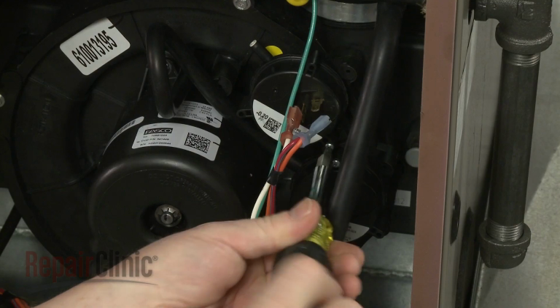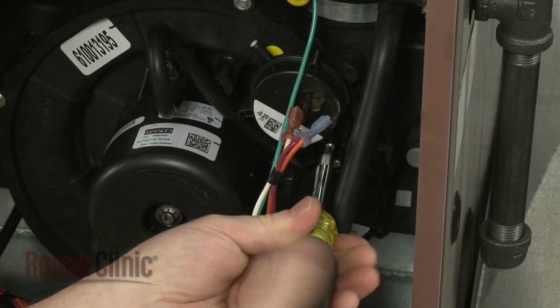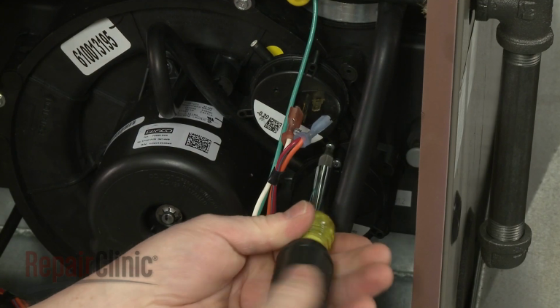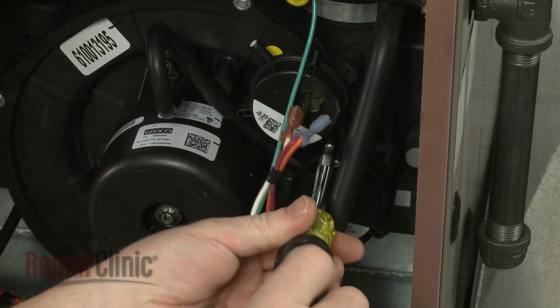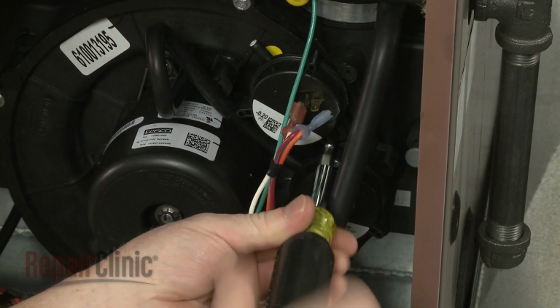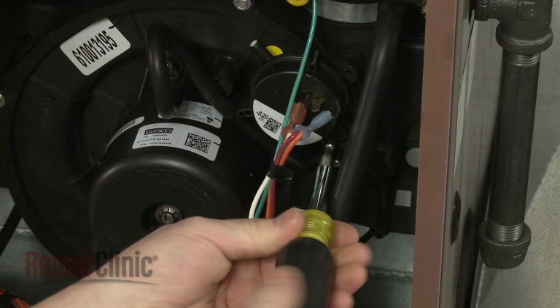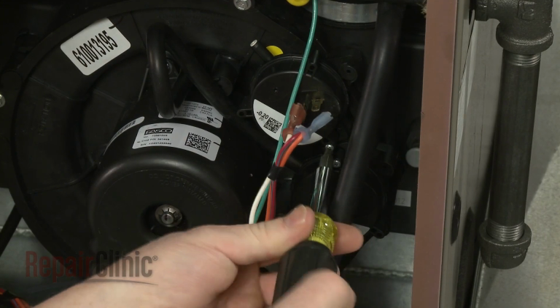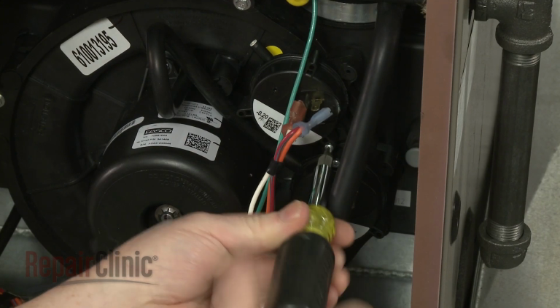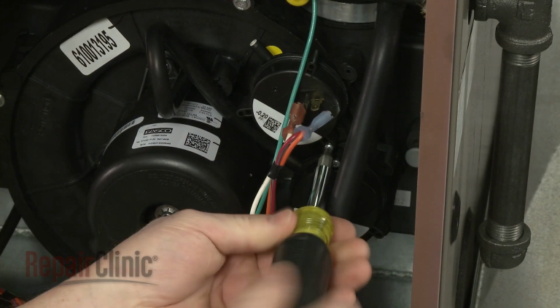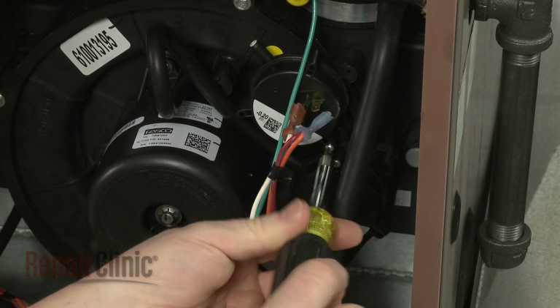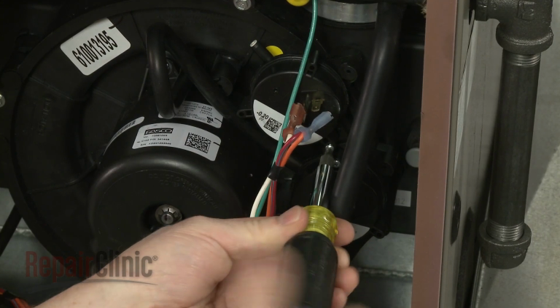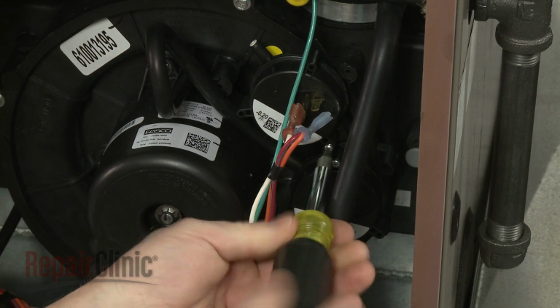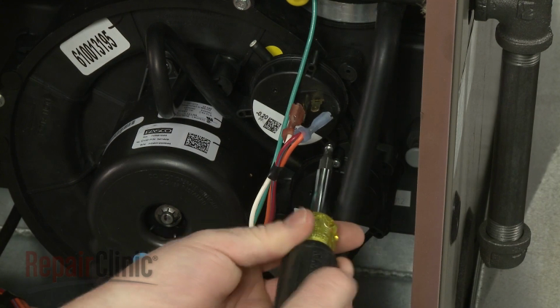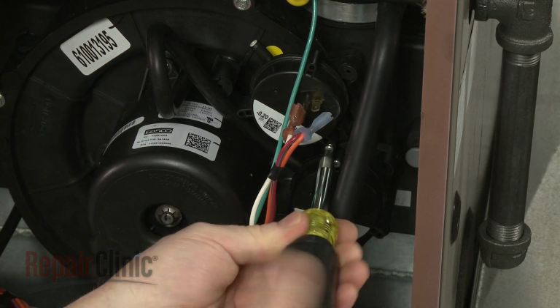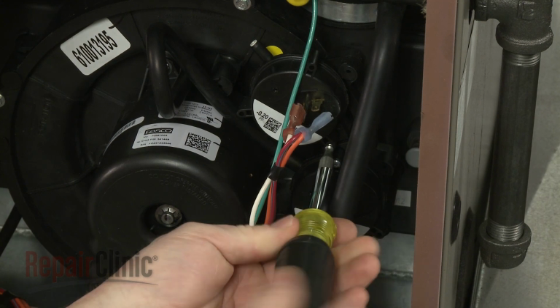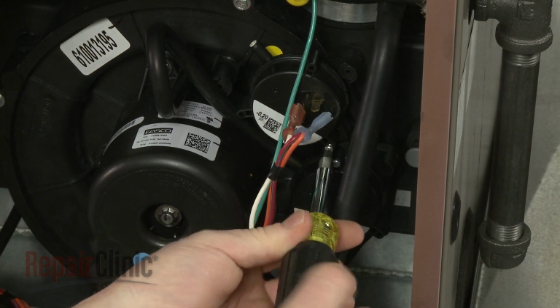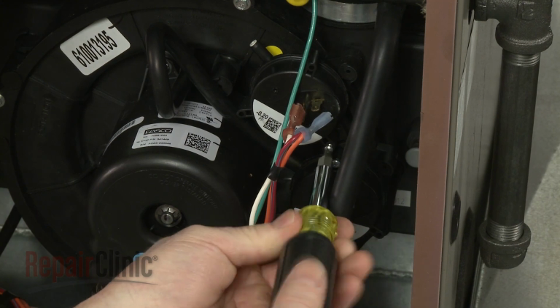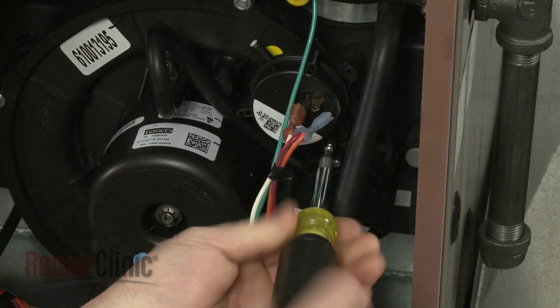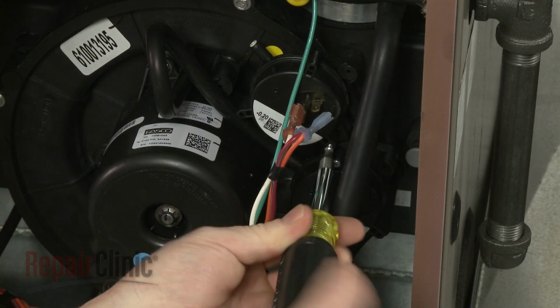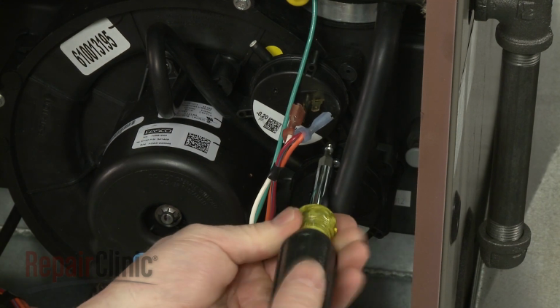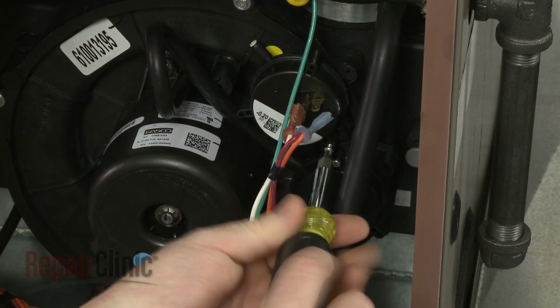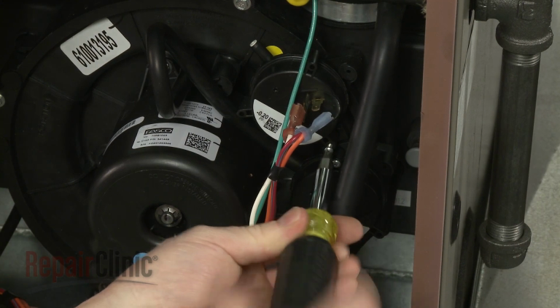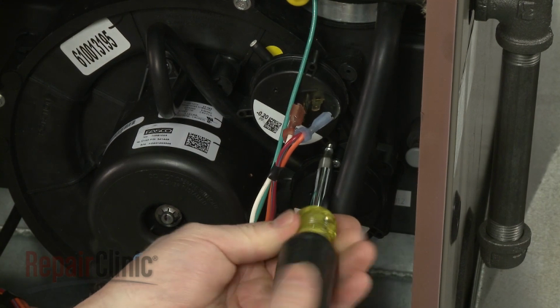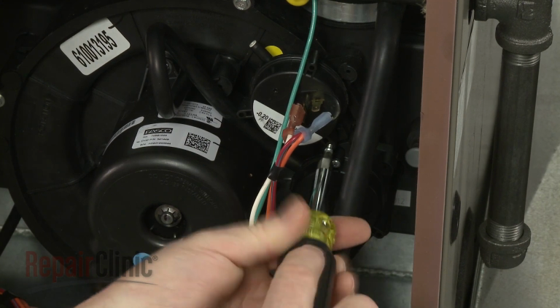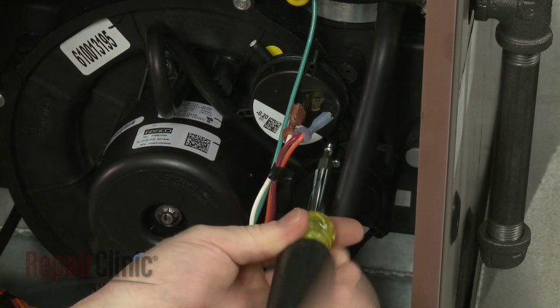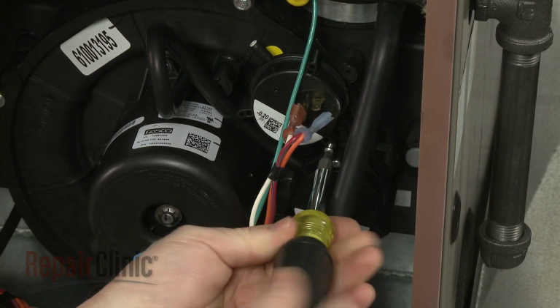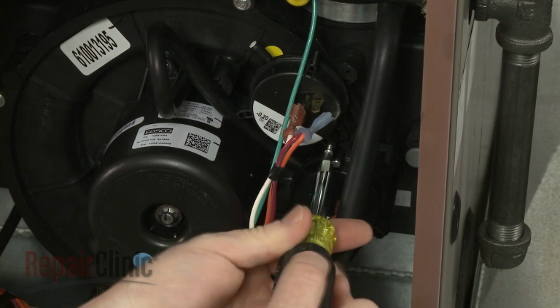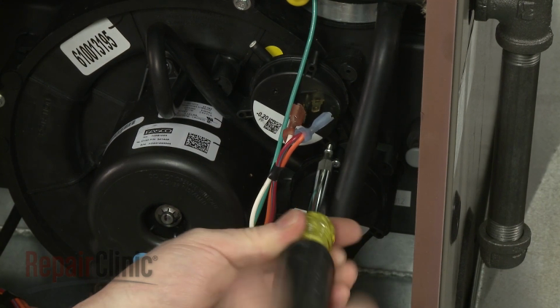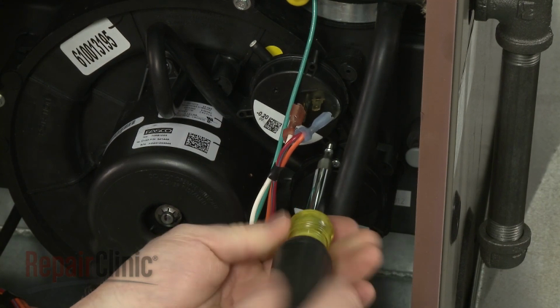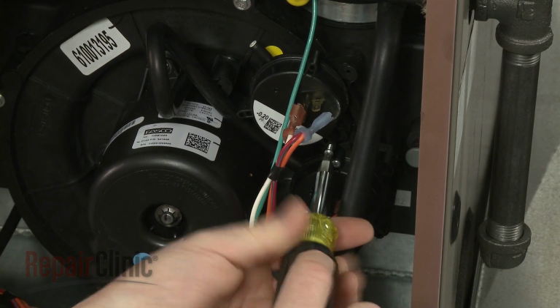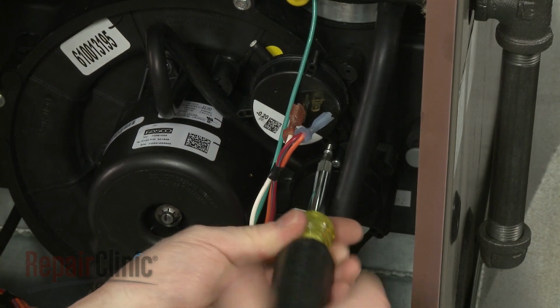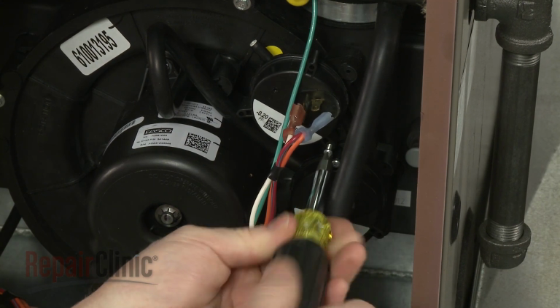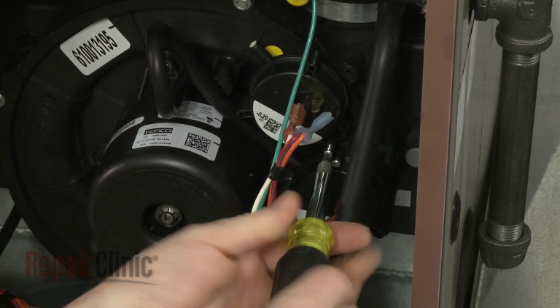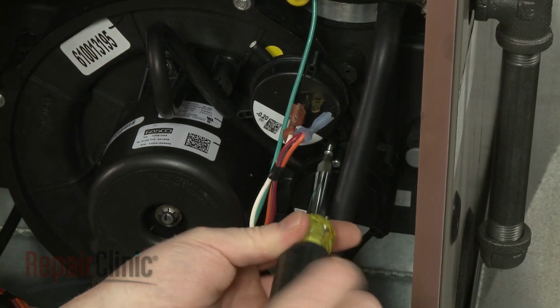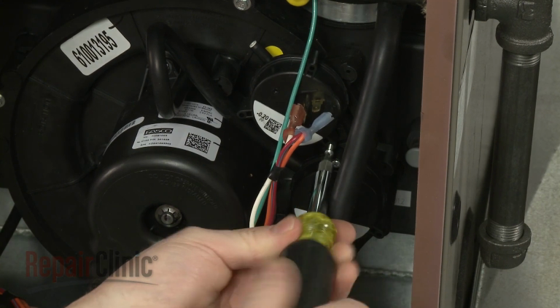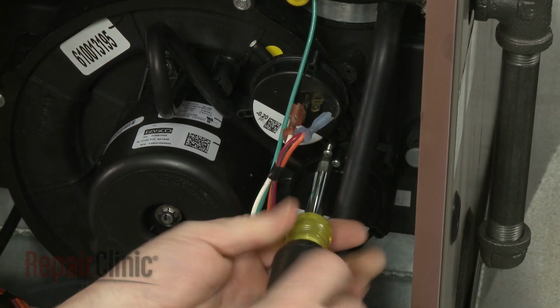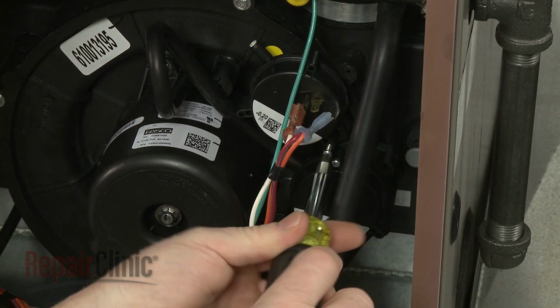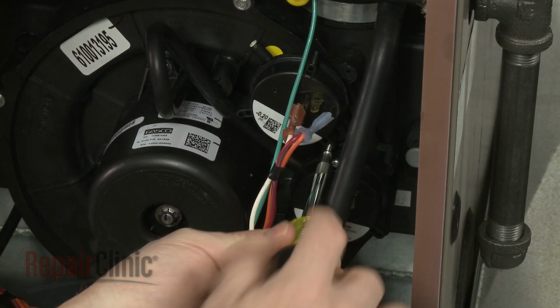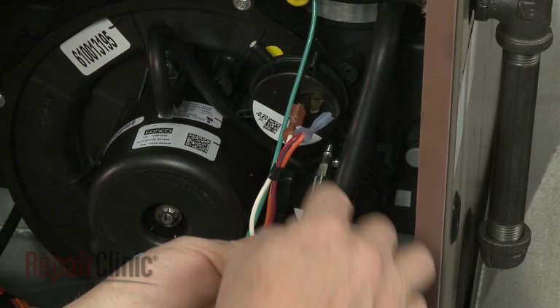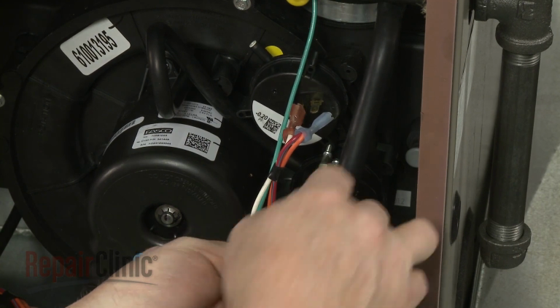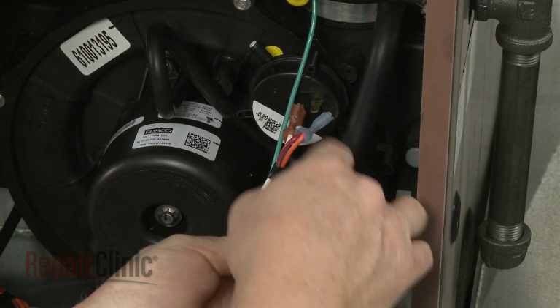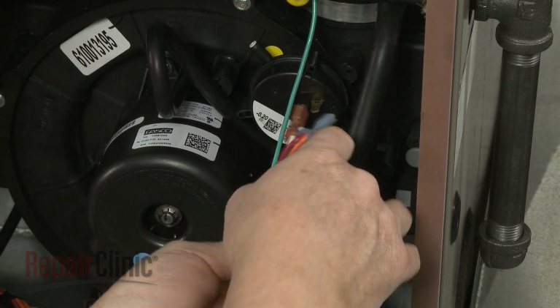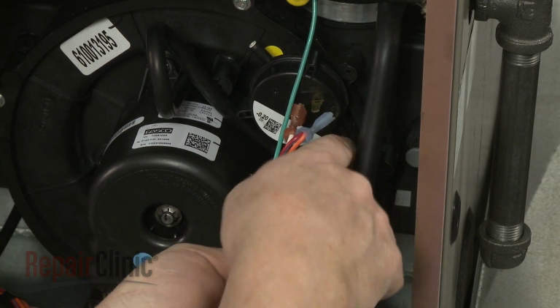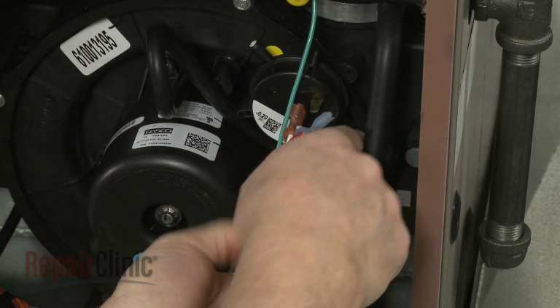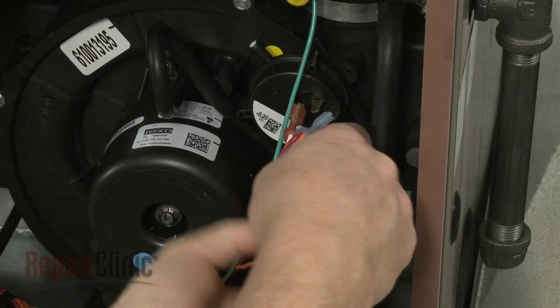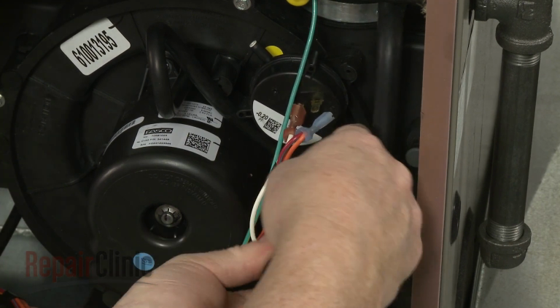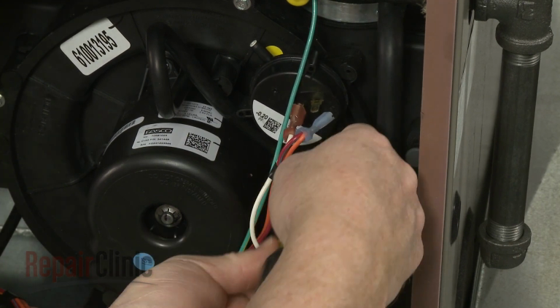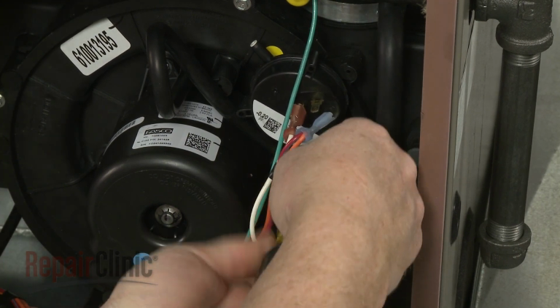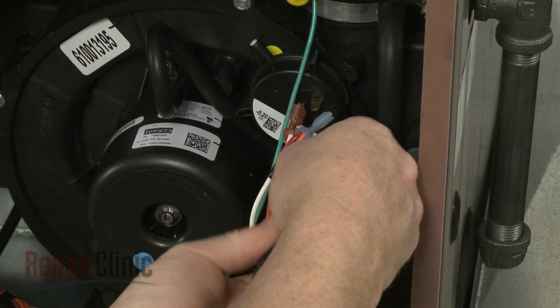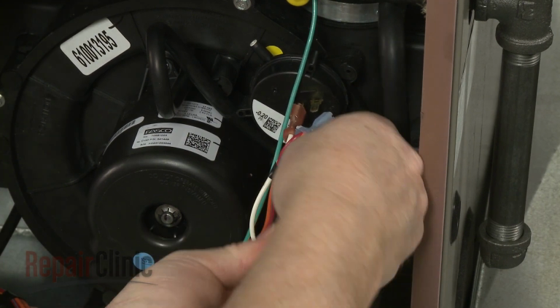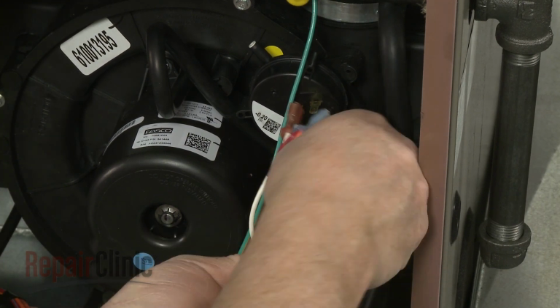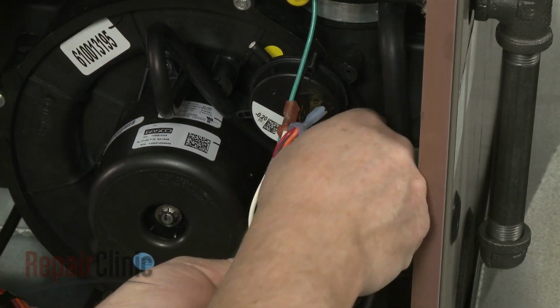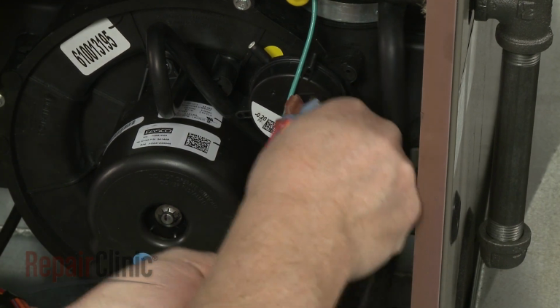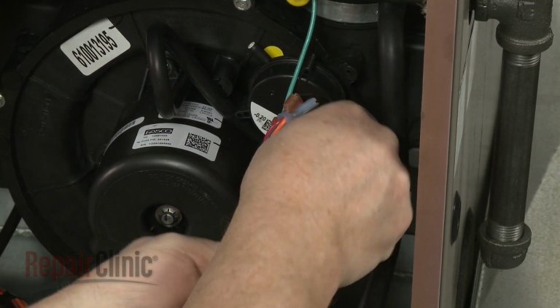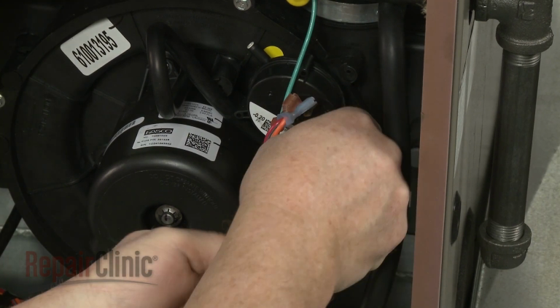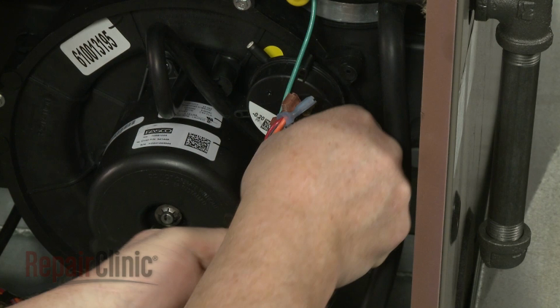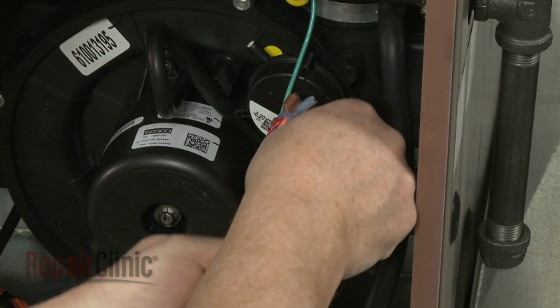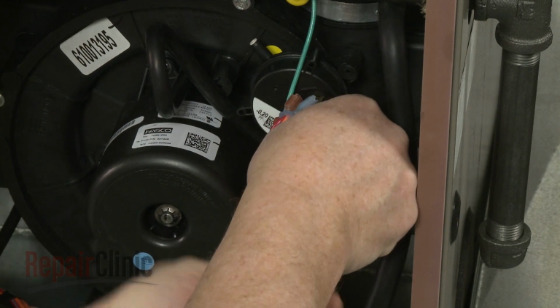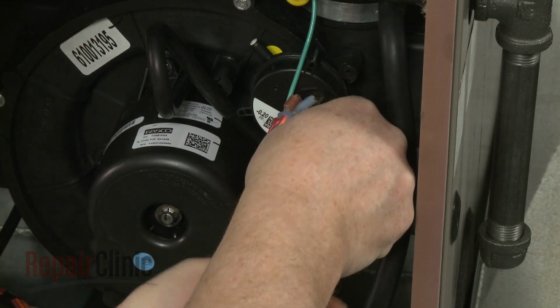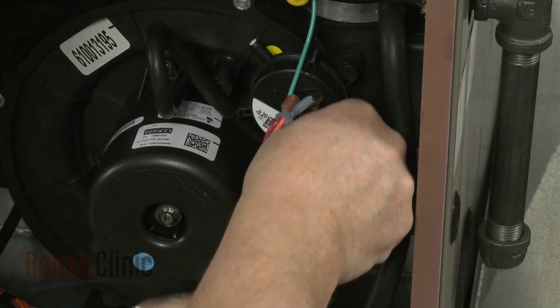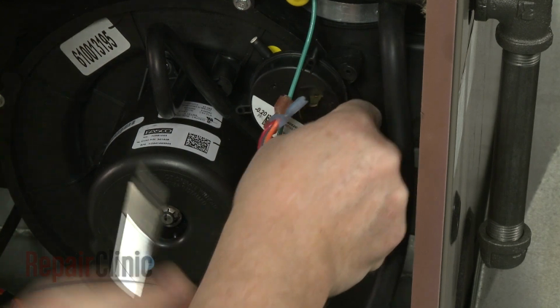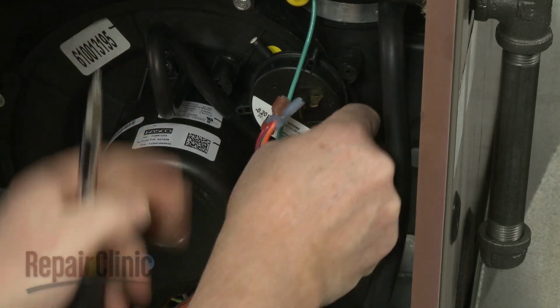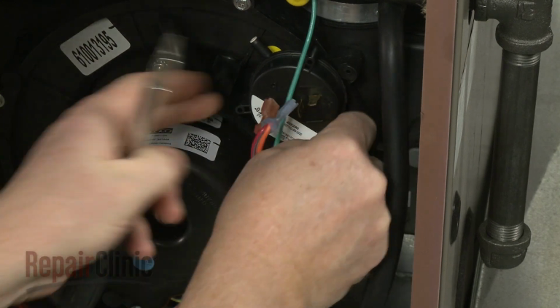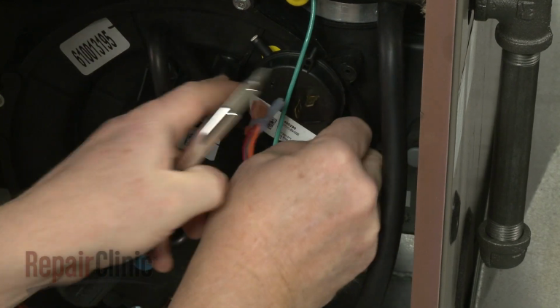Use a small Phillips head screwdriver to remove the pressure switch mounting screw and pull the old switch off.